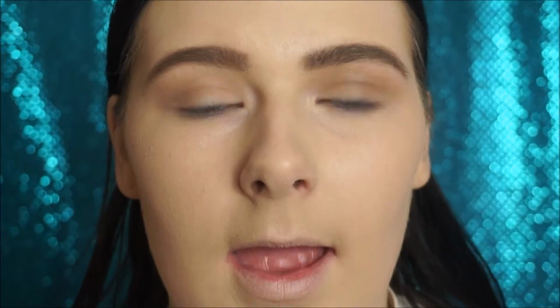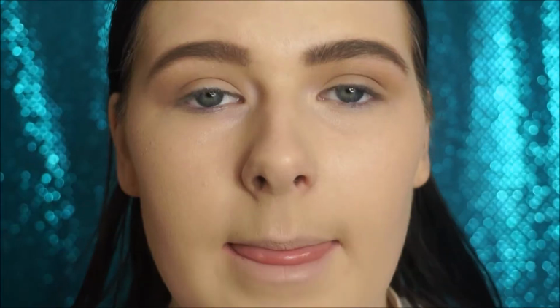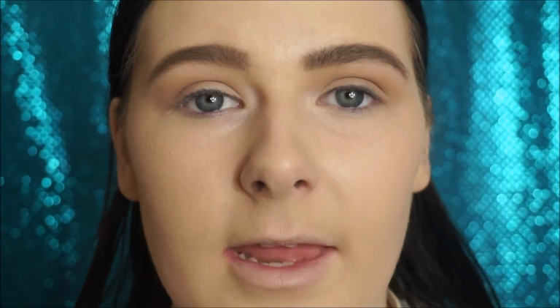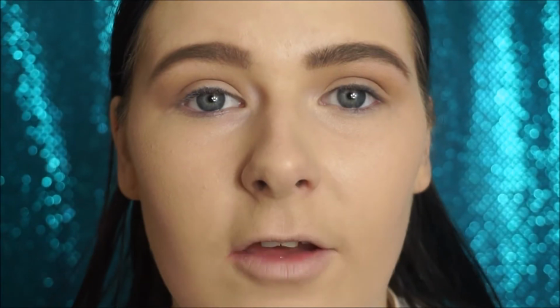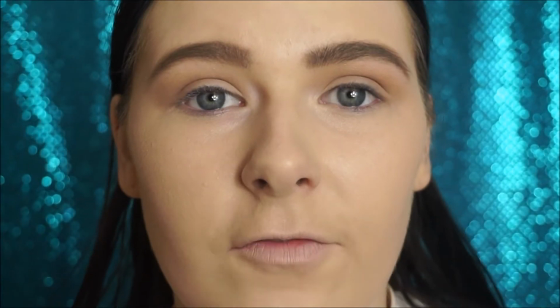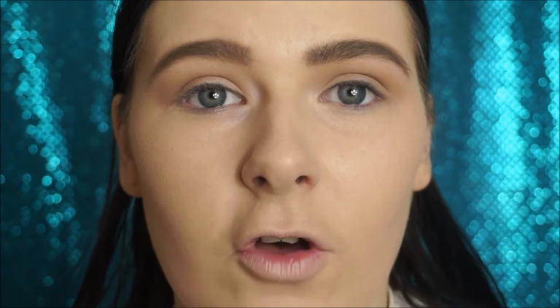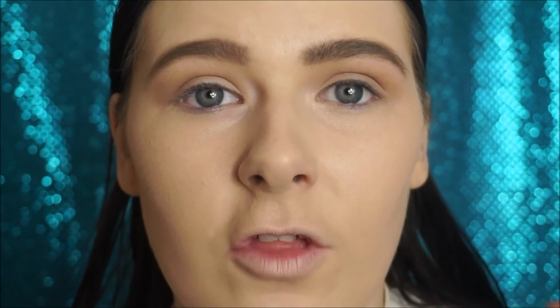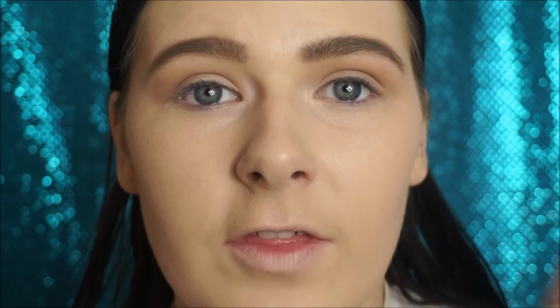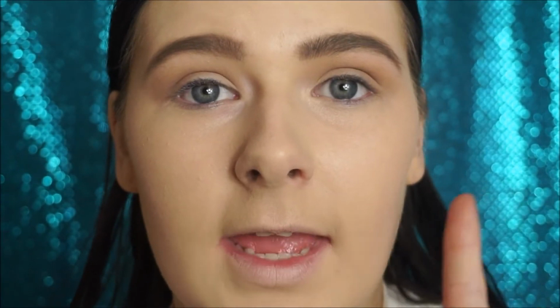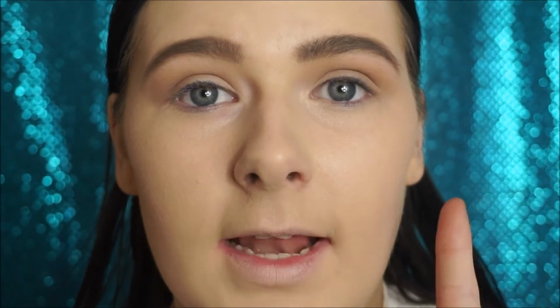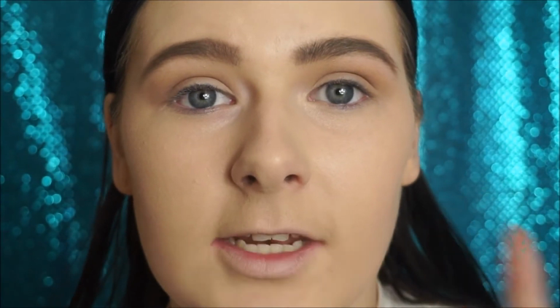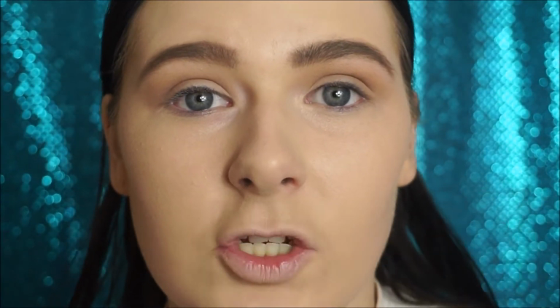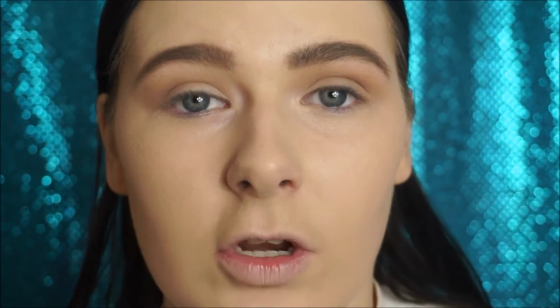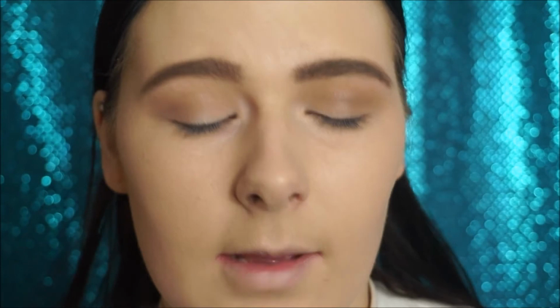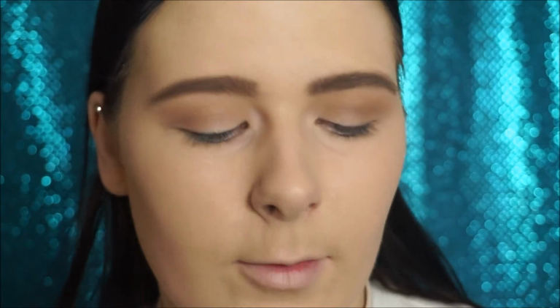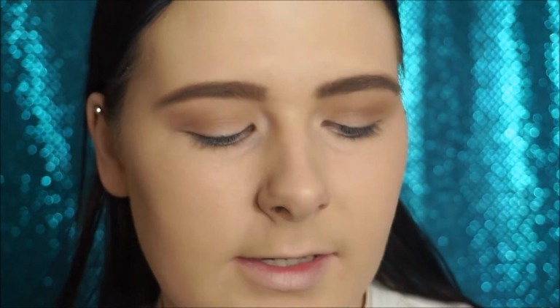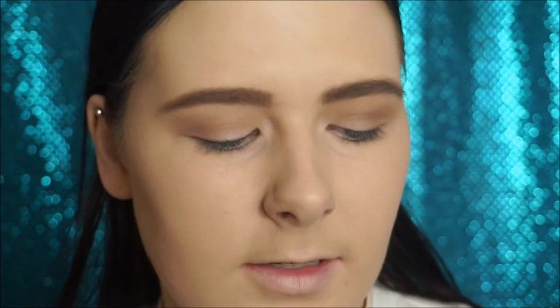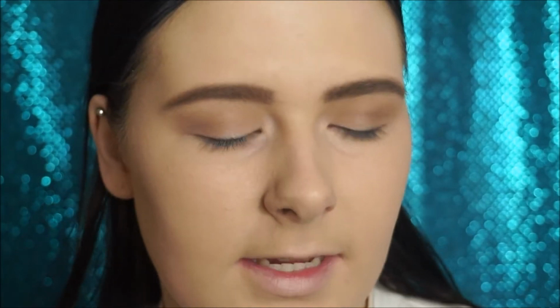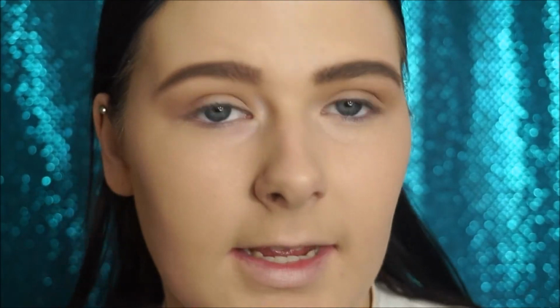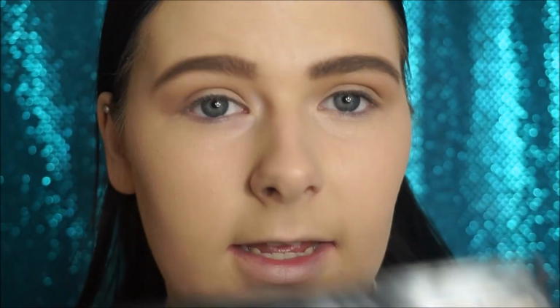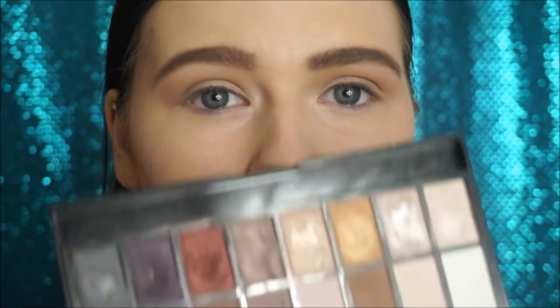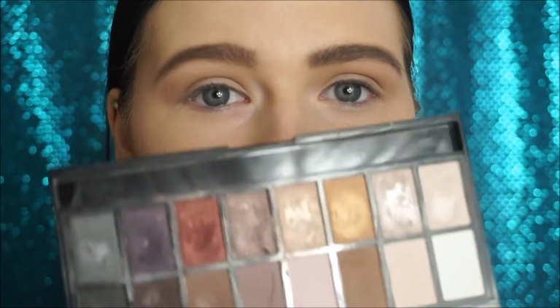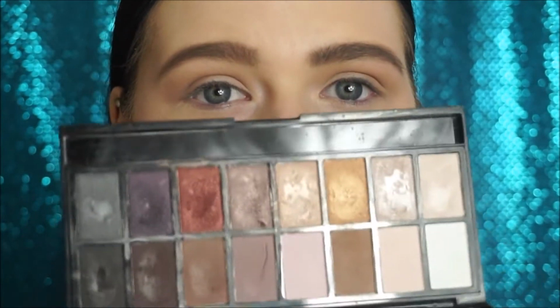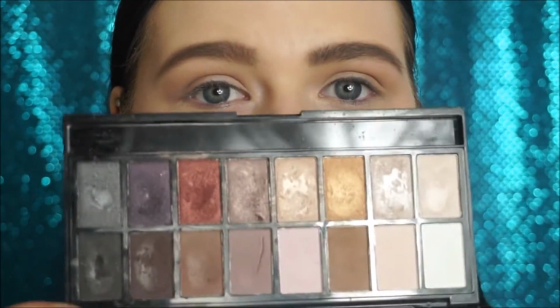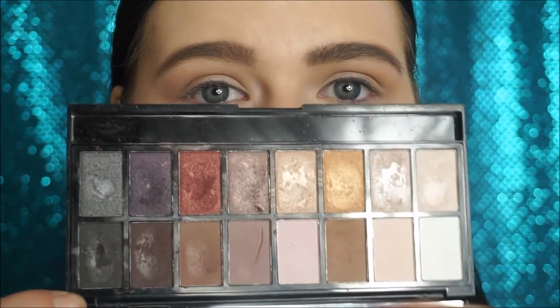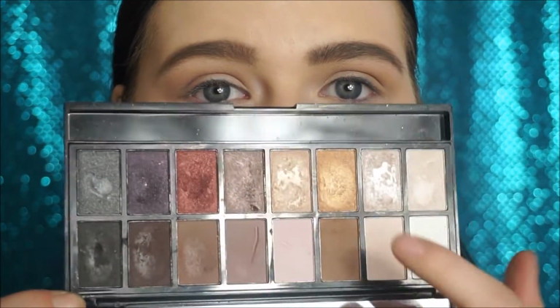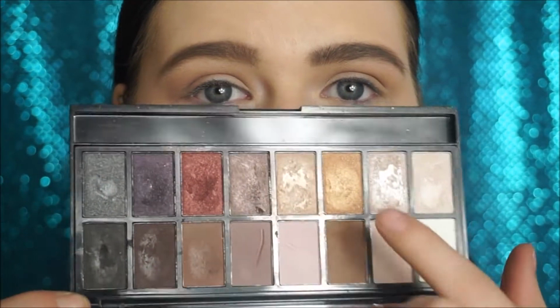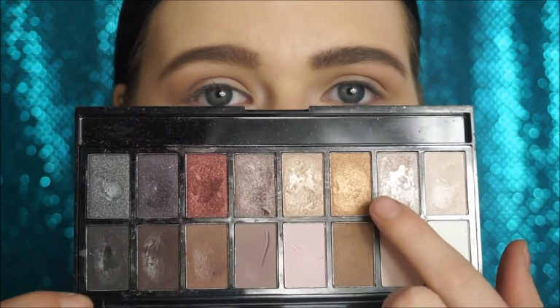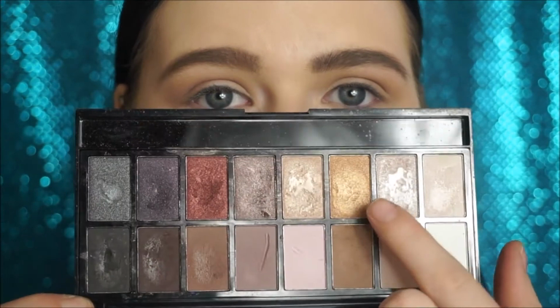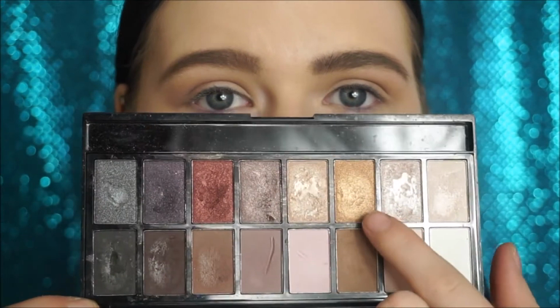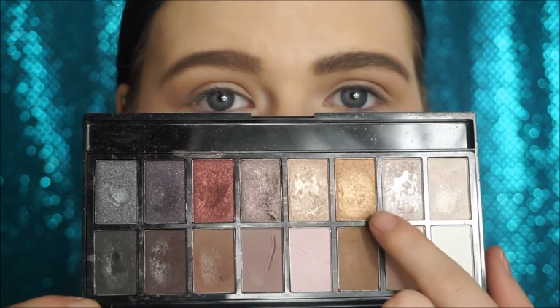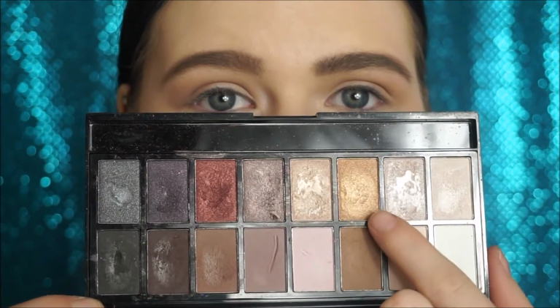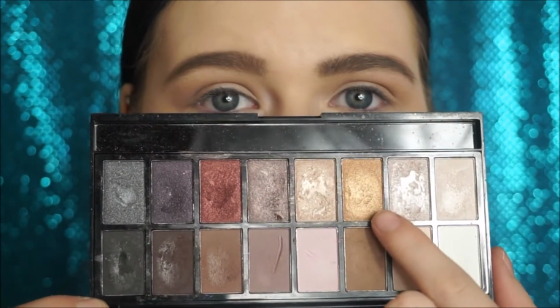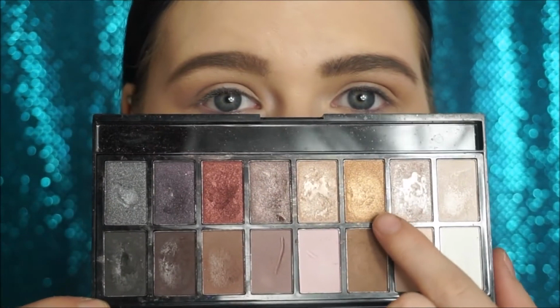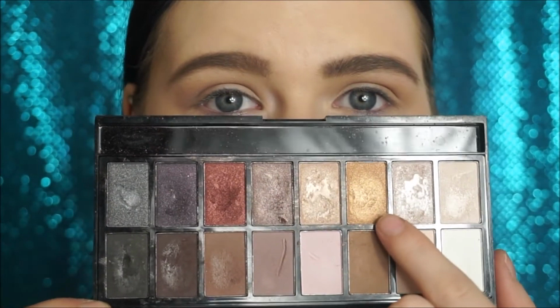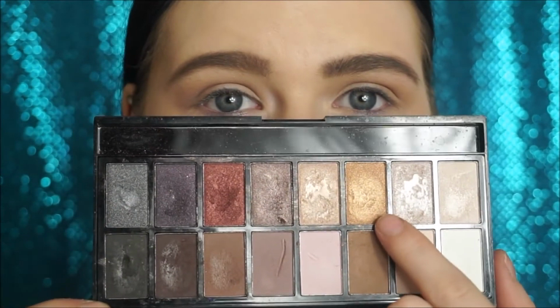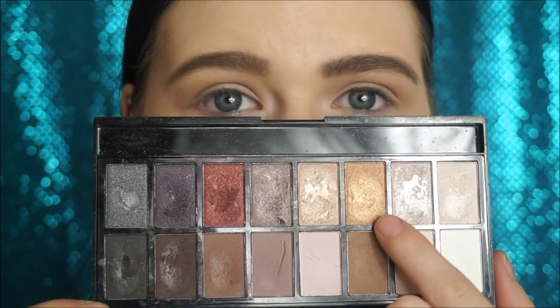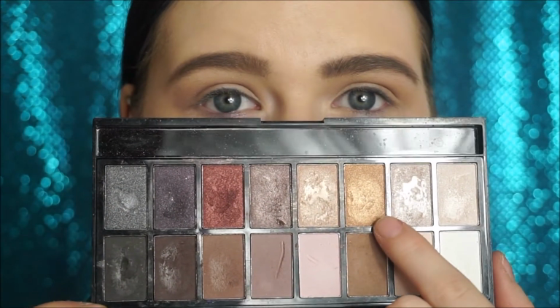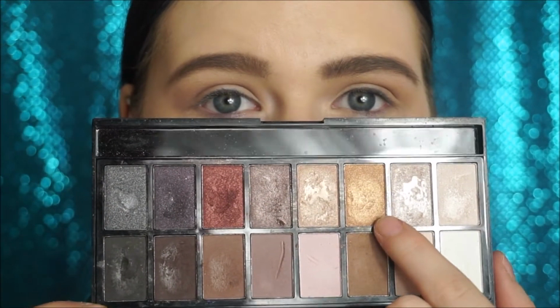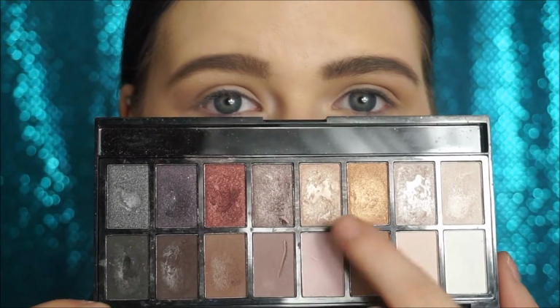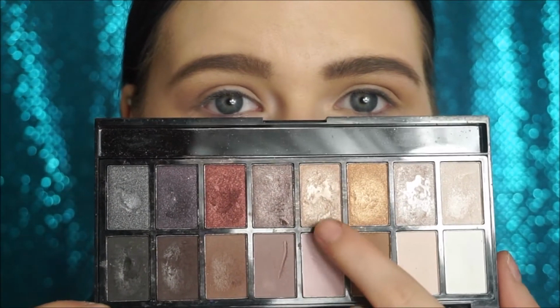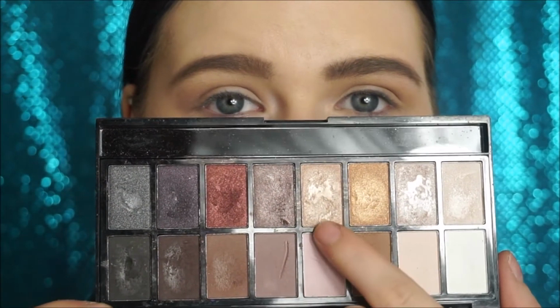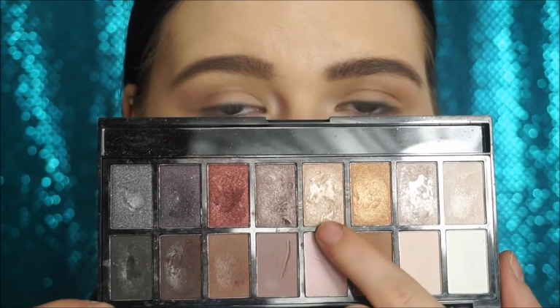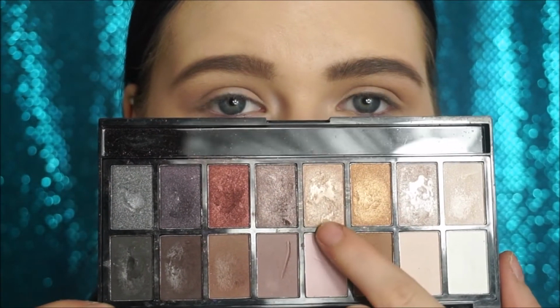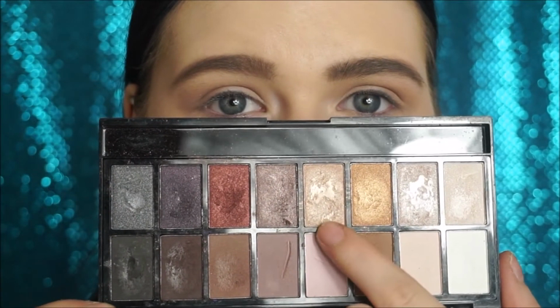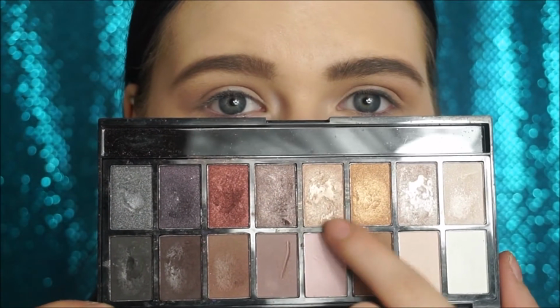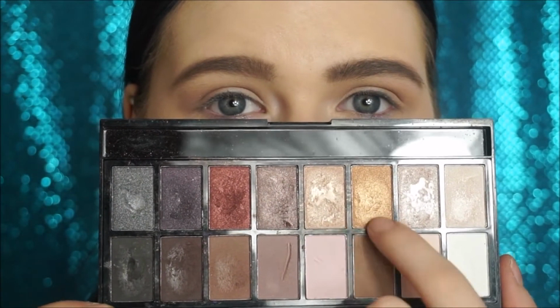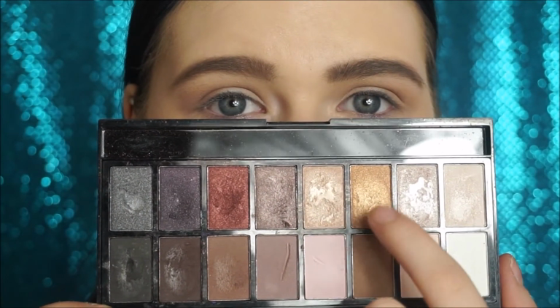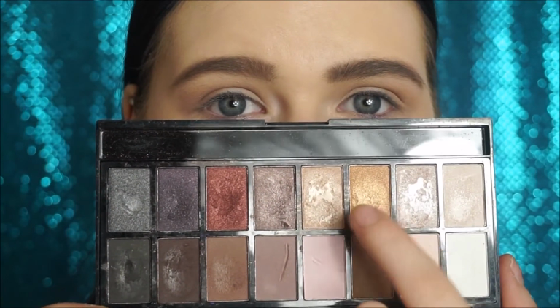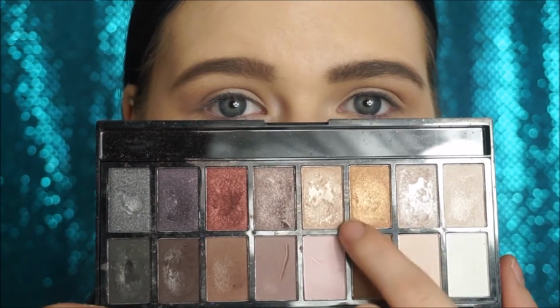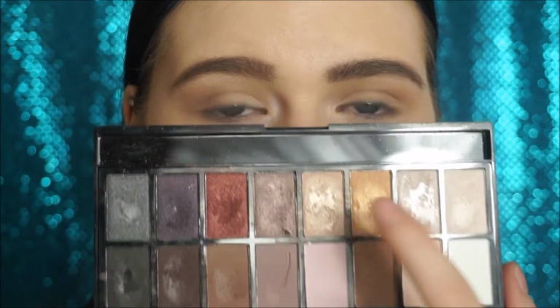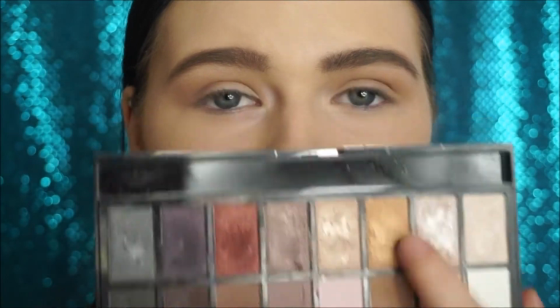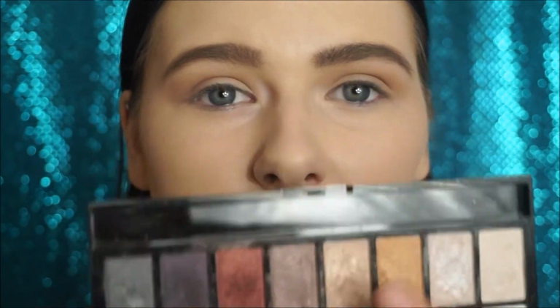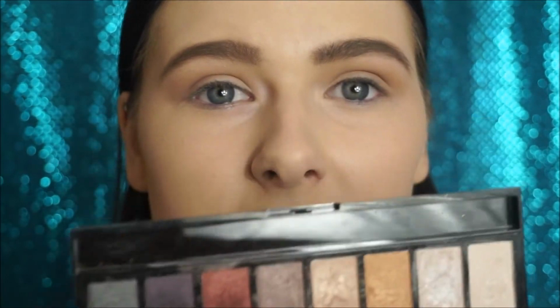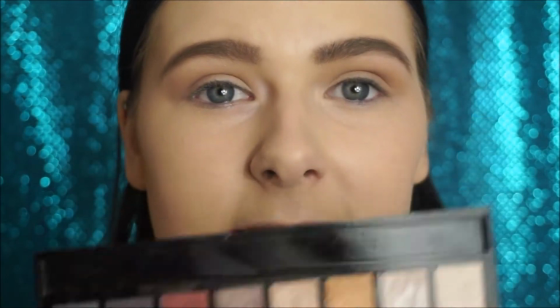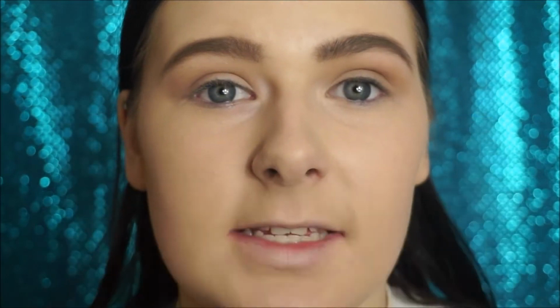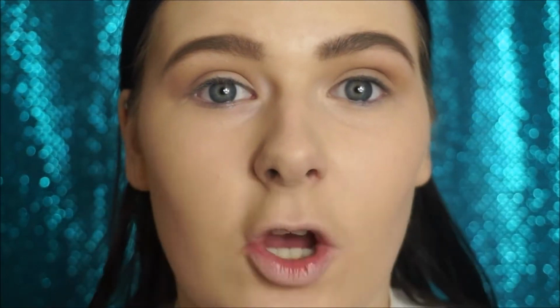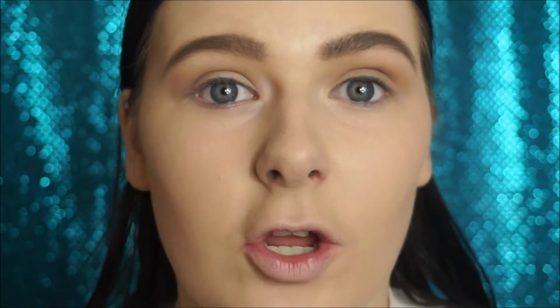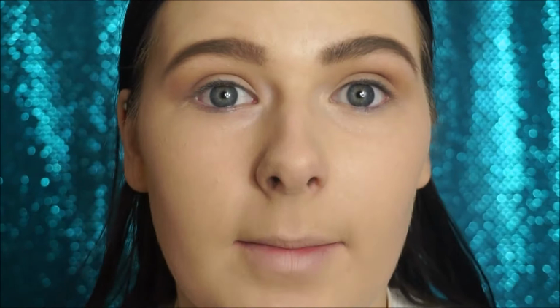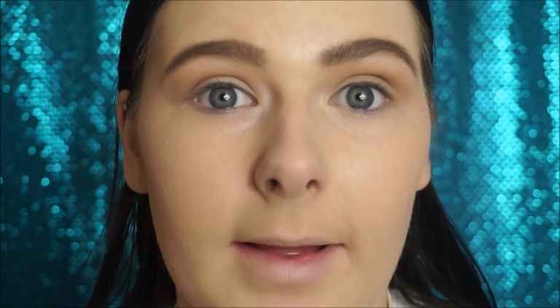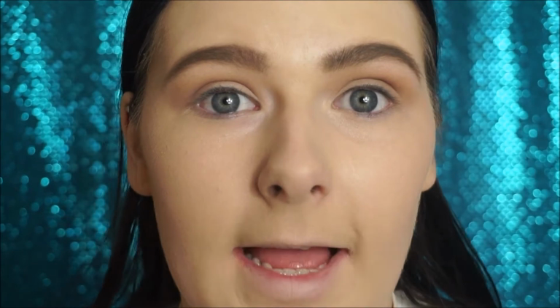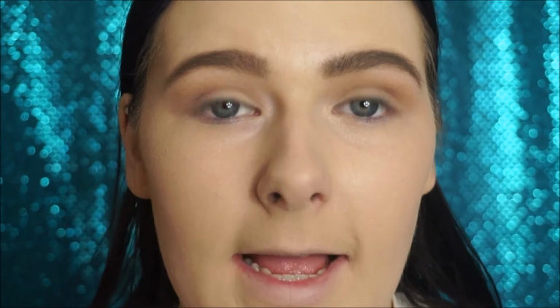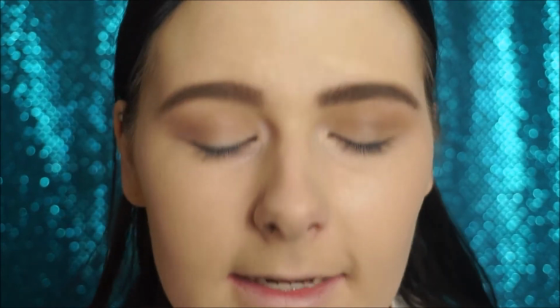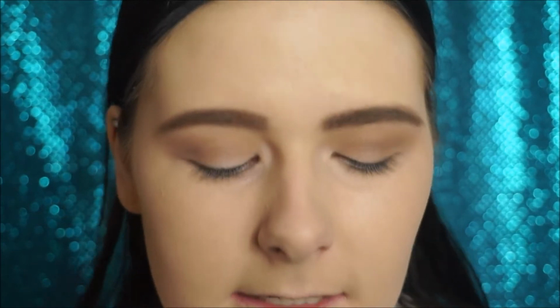For the lid colour, I'm taking this gold shade here and mixing it with this one, and just placing this on my eyelid.